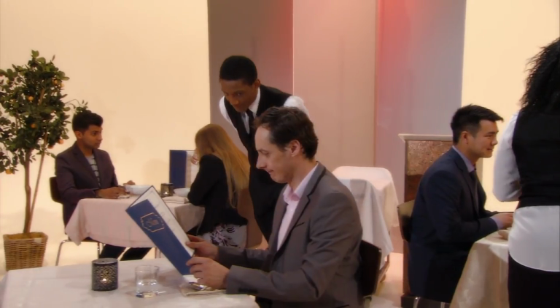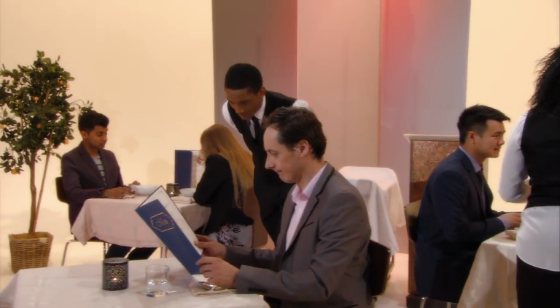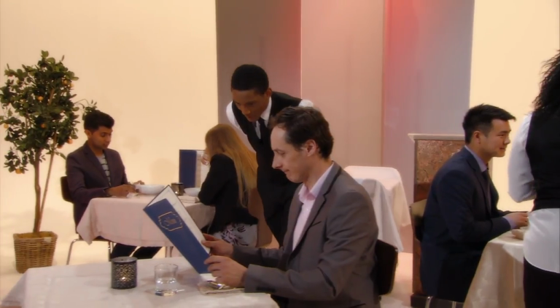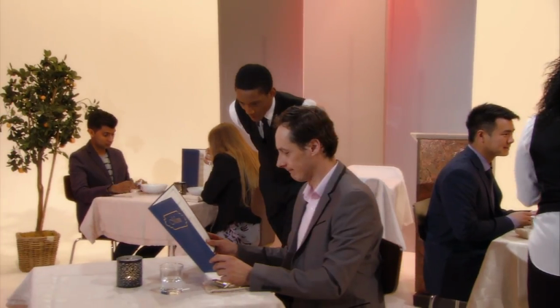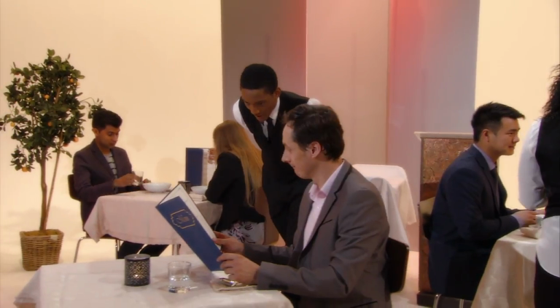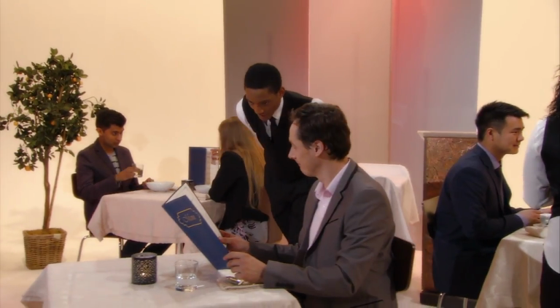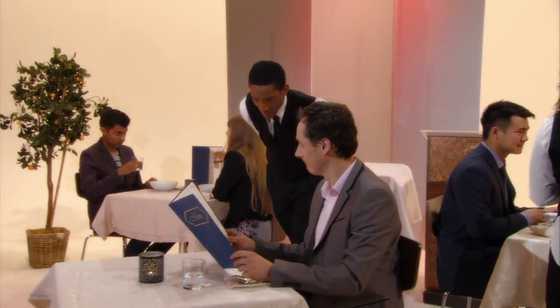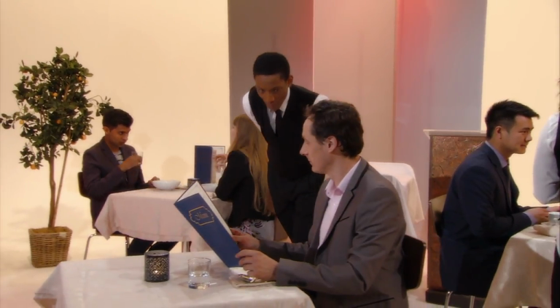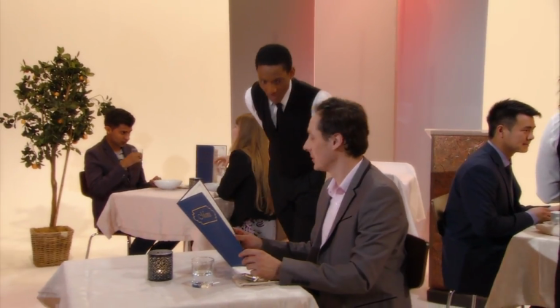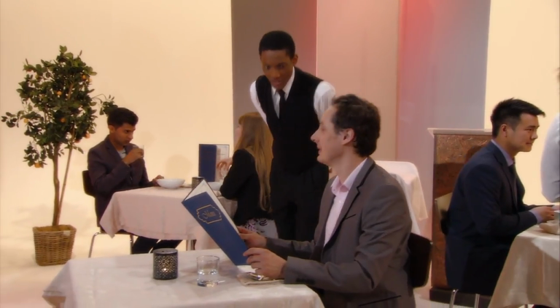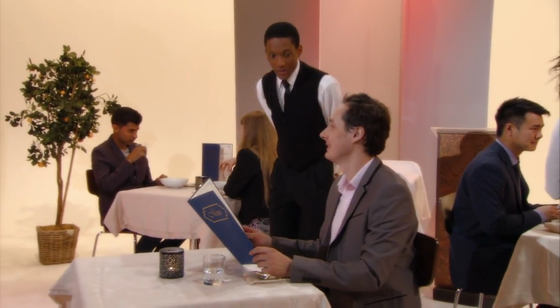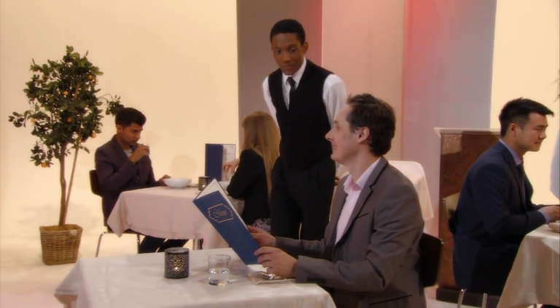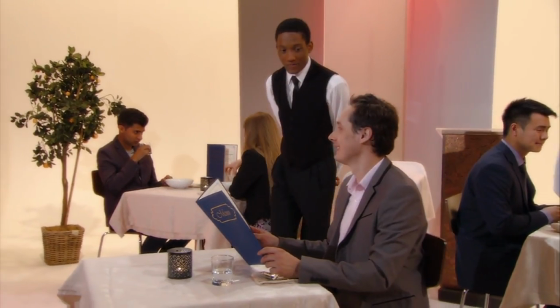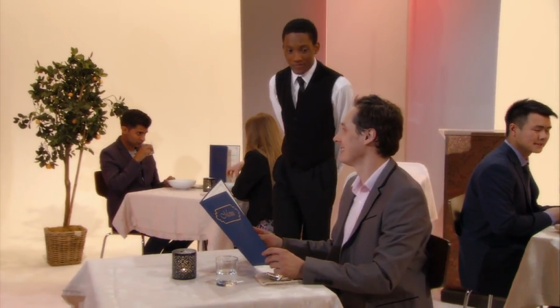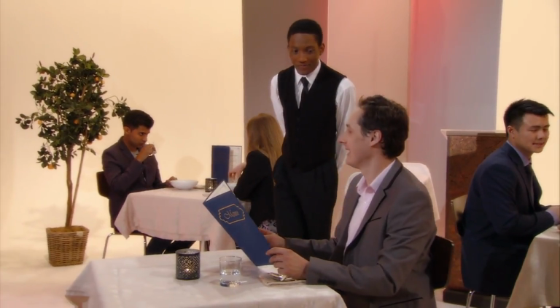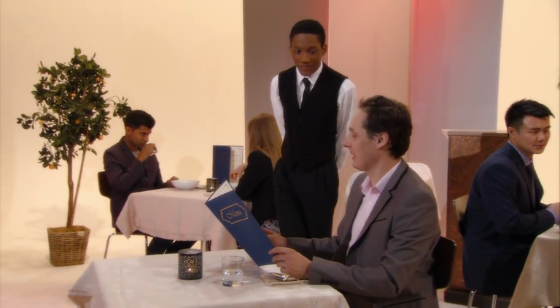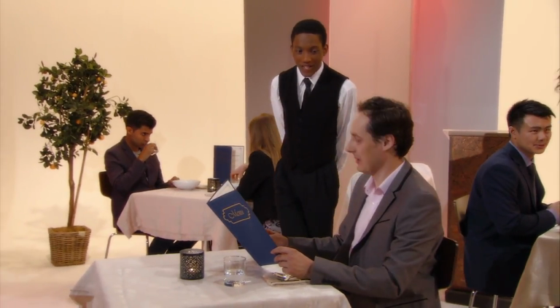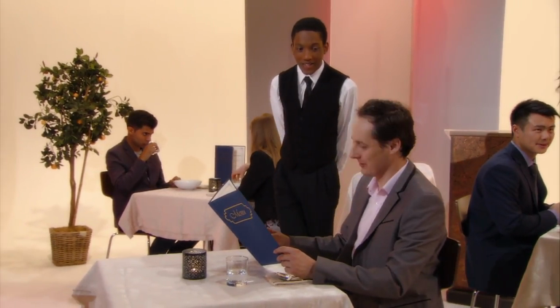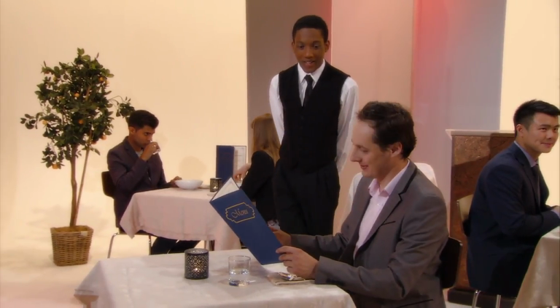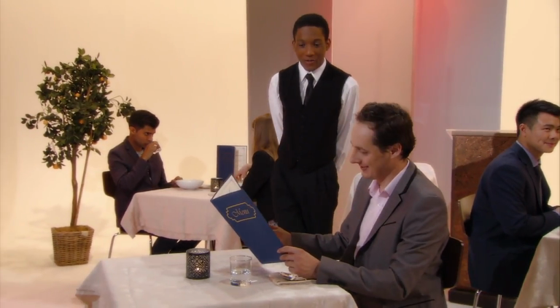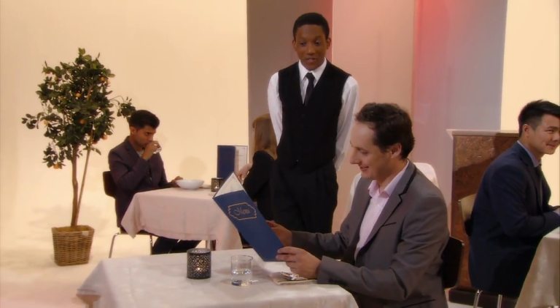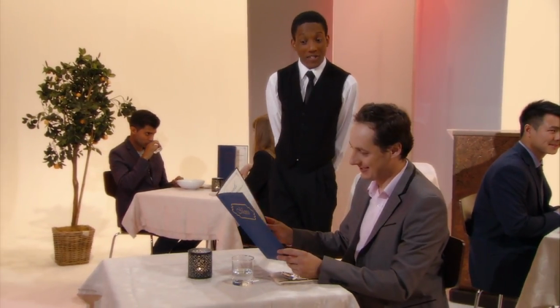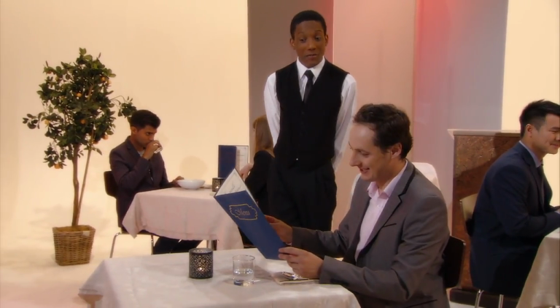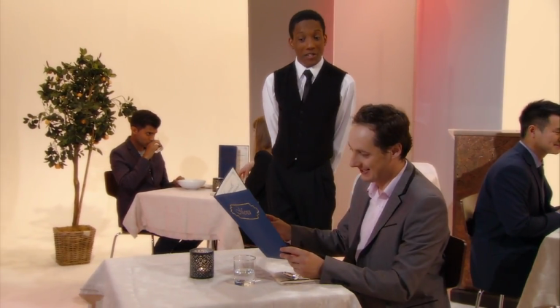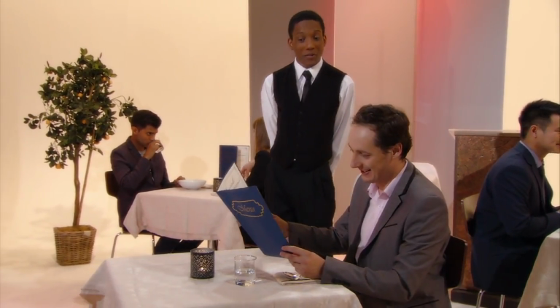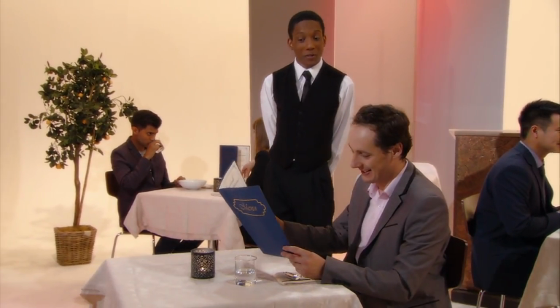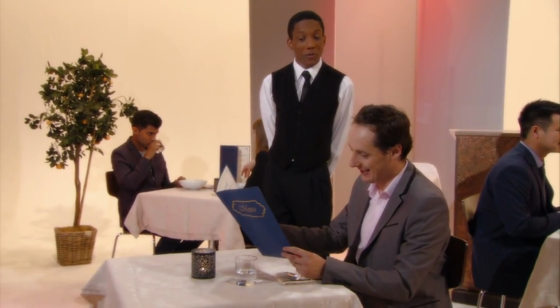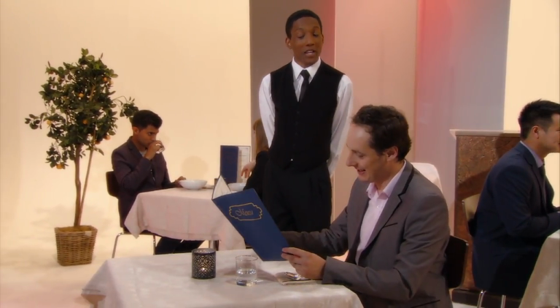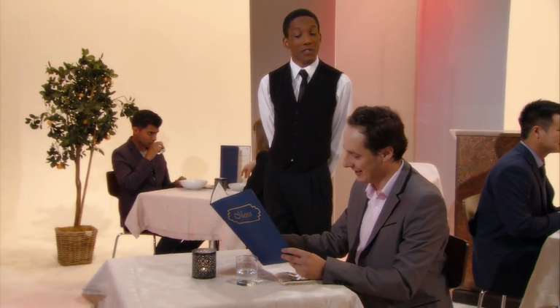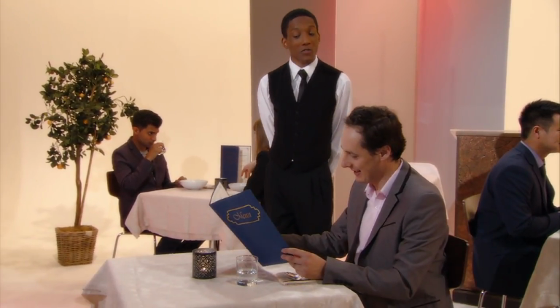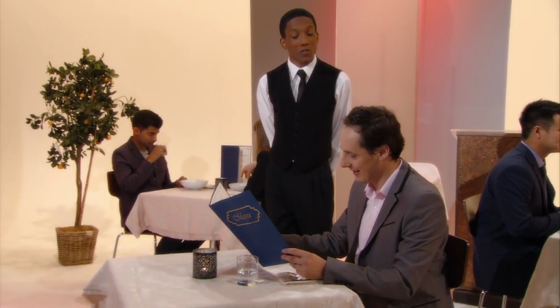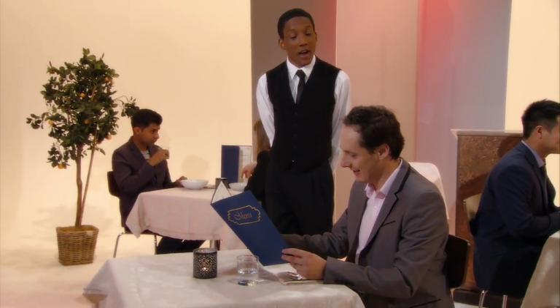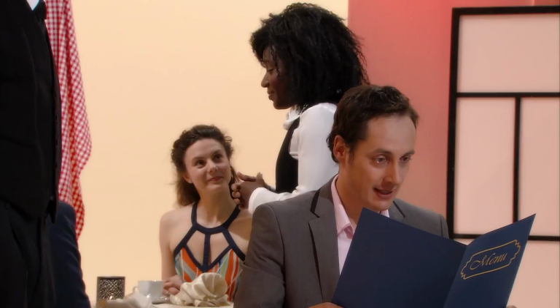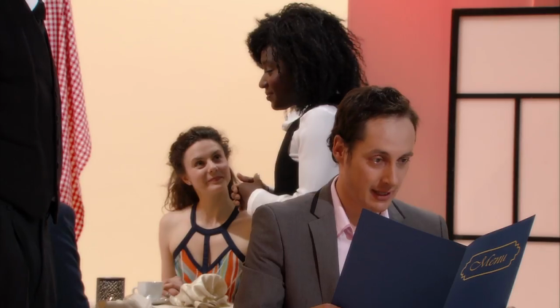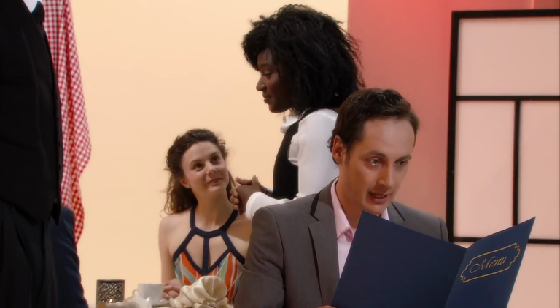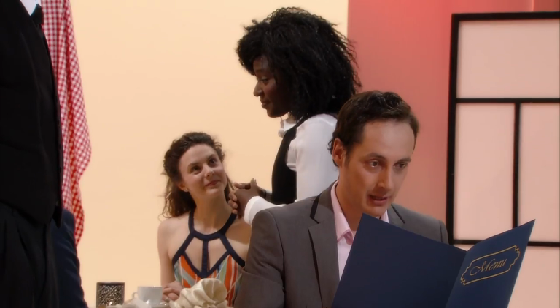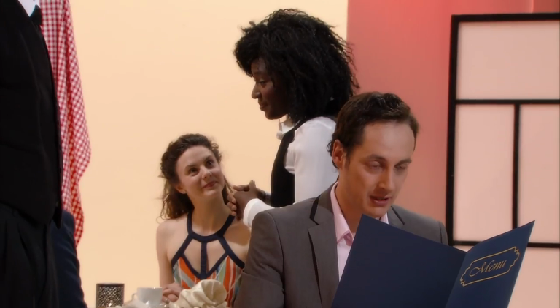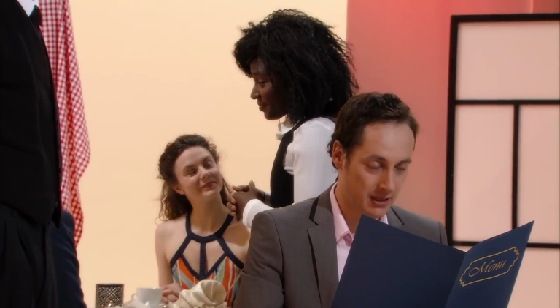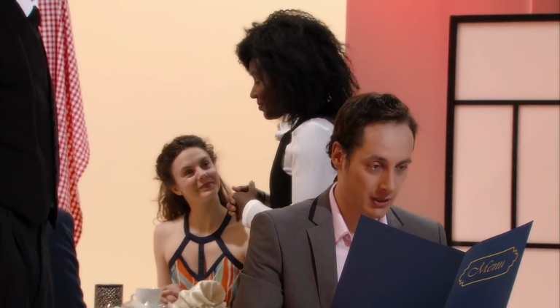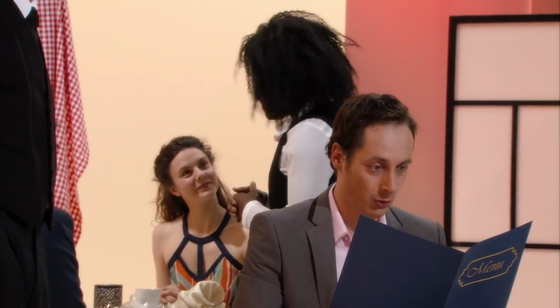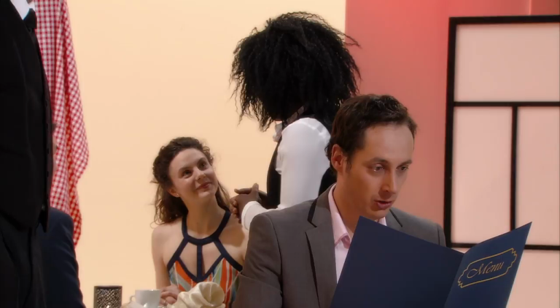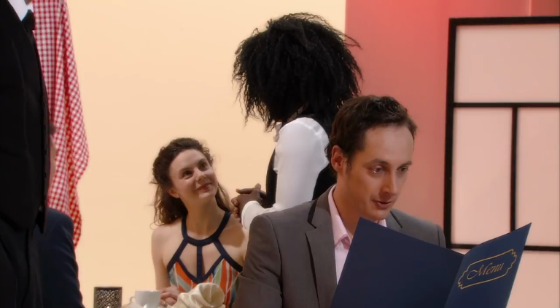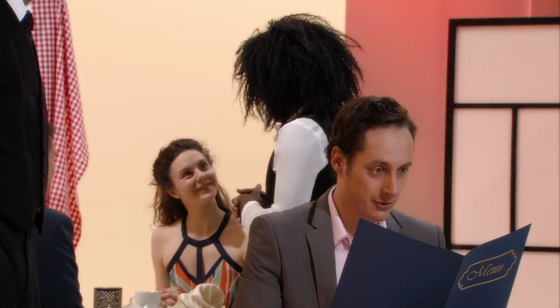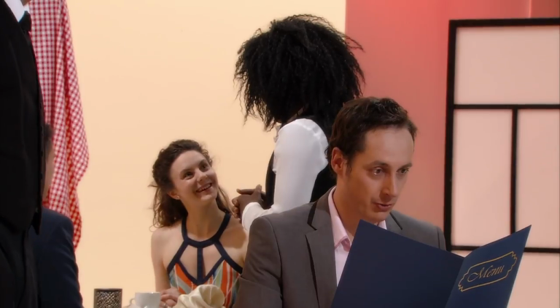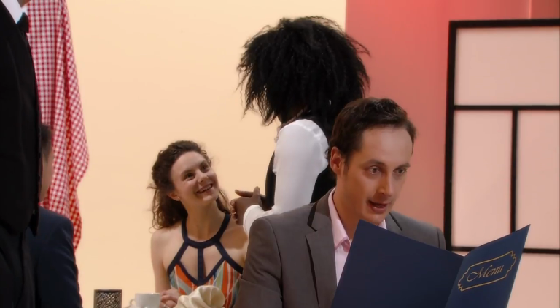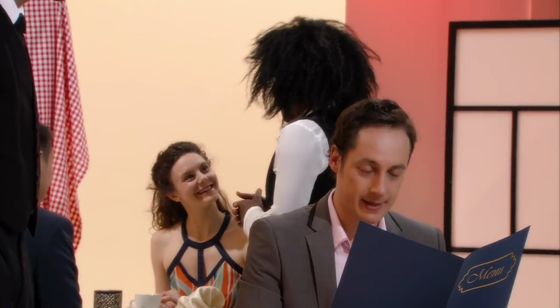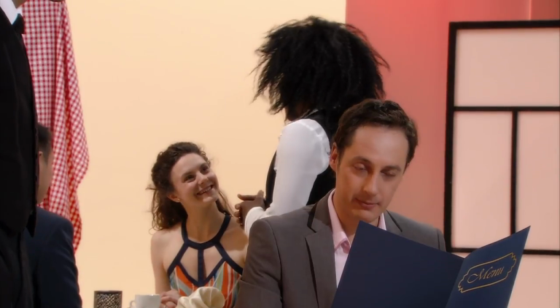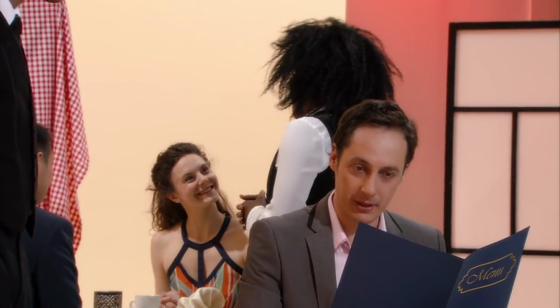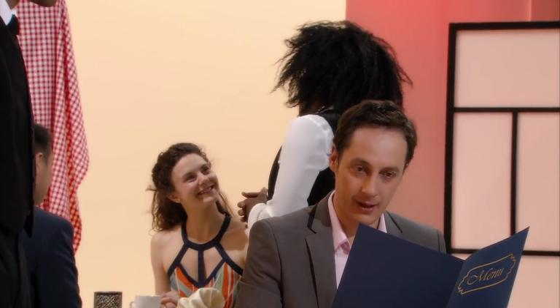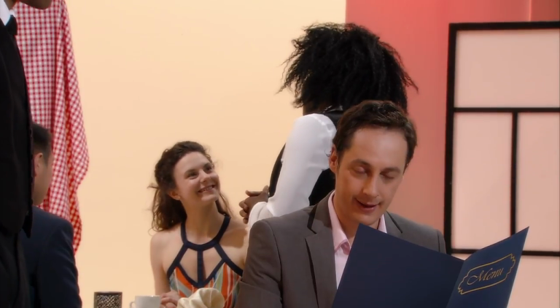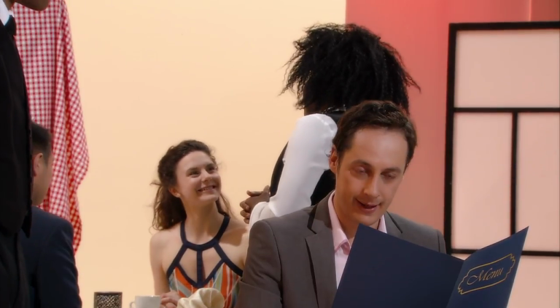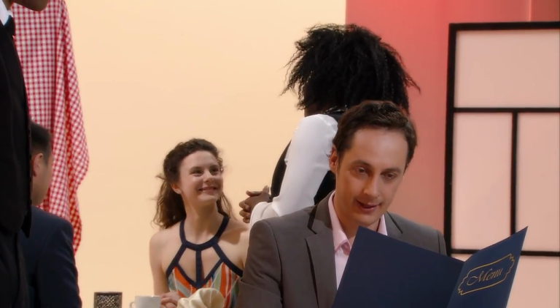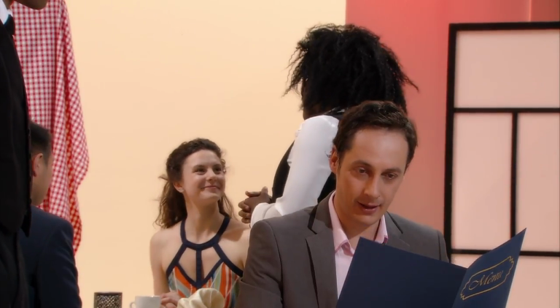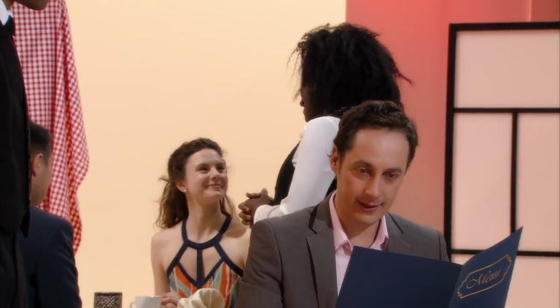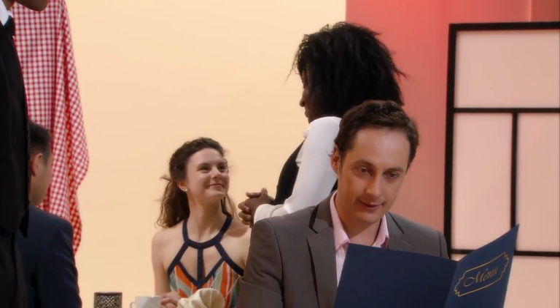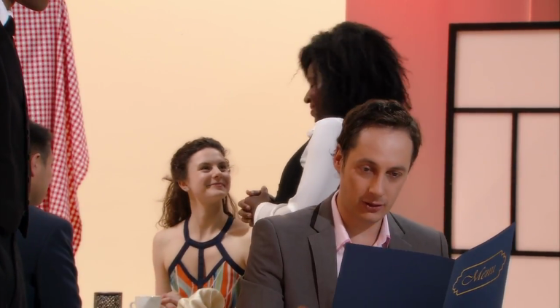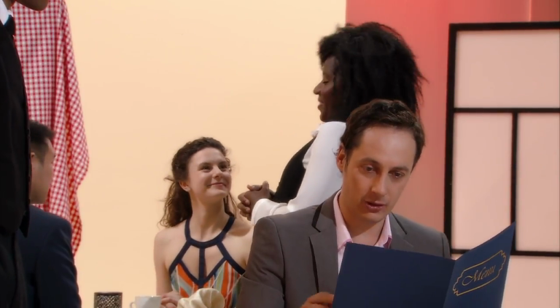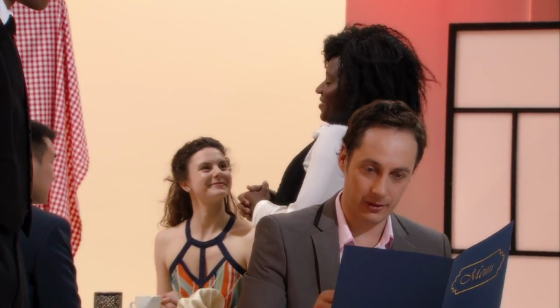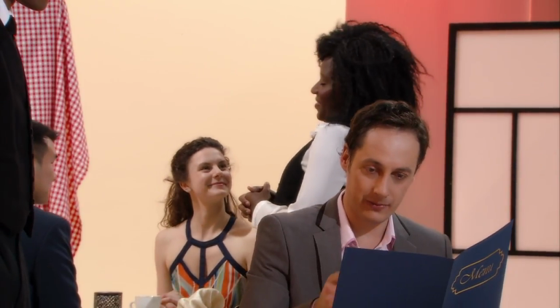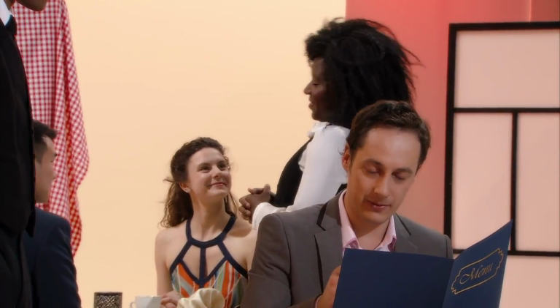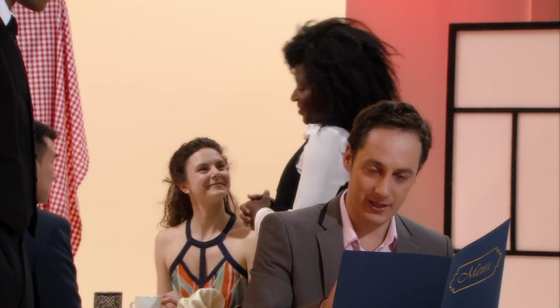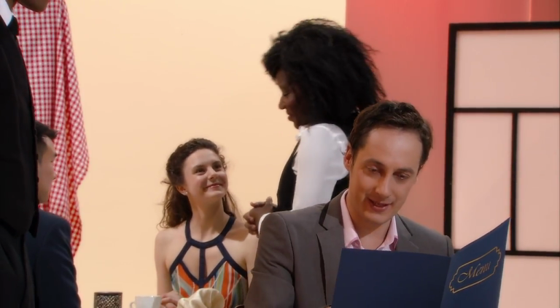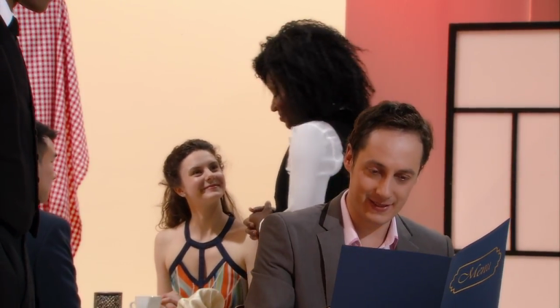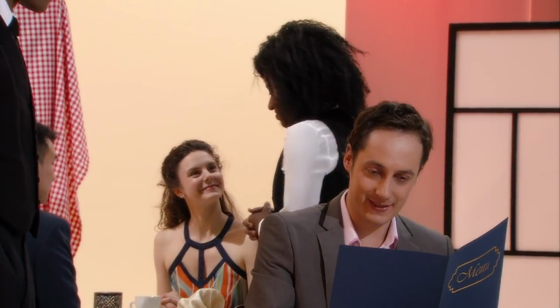Good afternoon, monsieur. Hello. Have you discovered something you'd care to try? I mean, it all looks great, but I like the look of this.